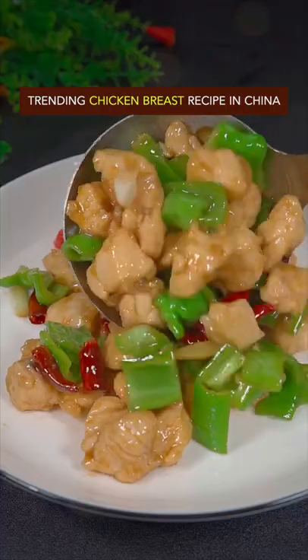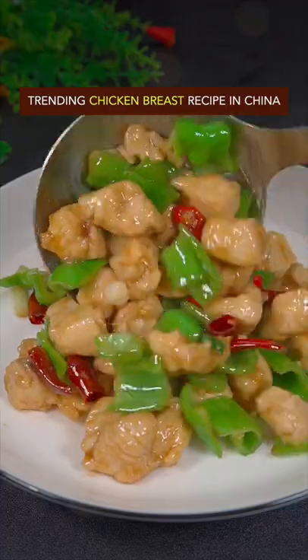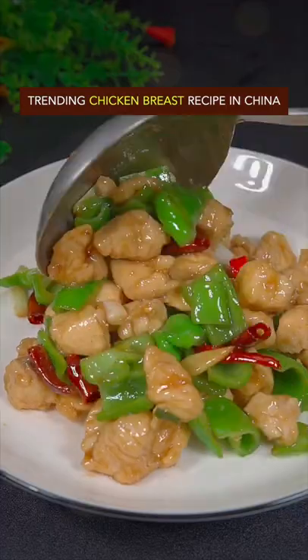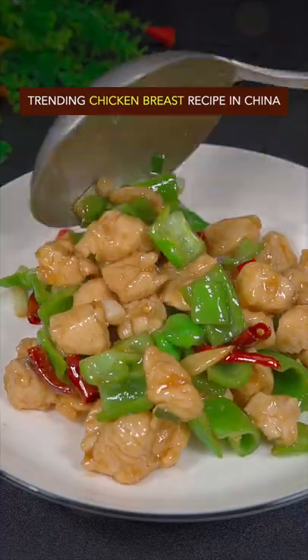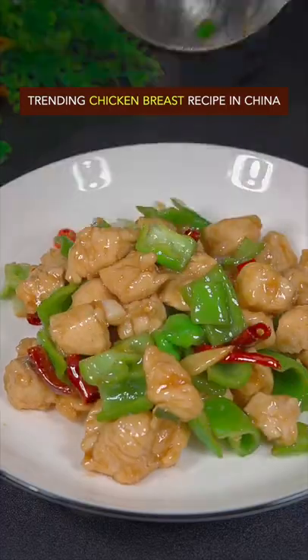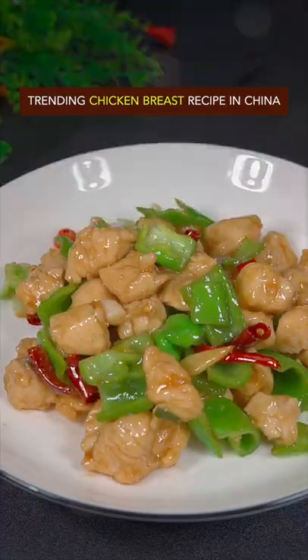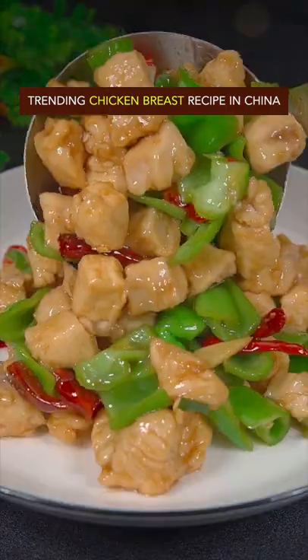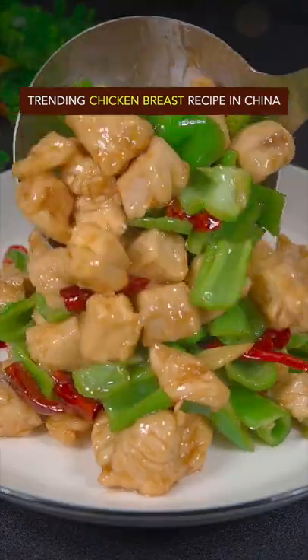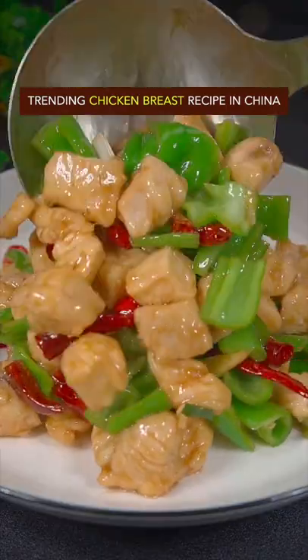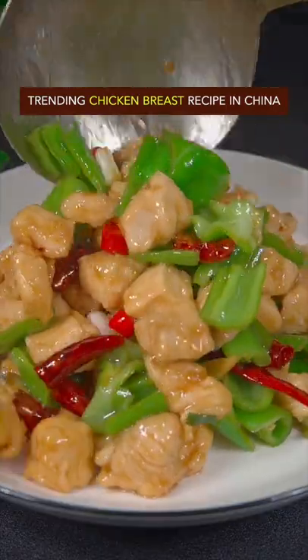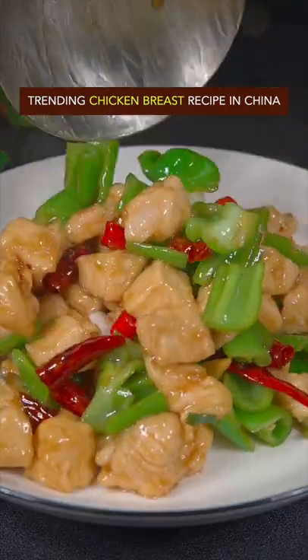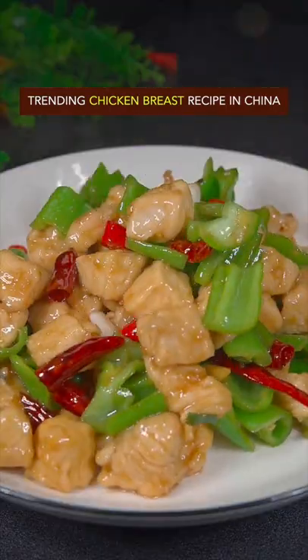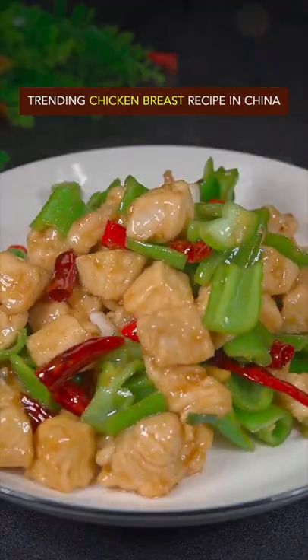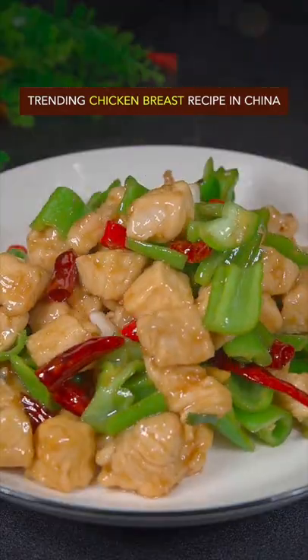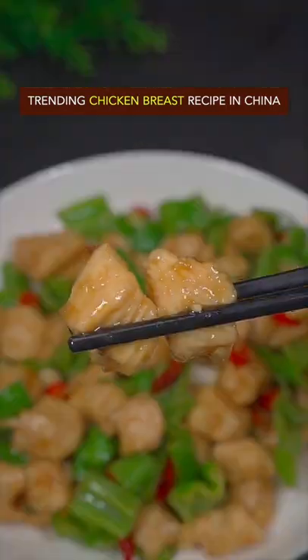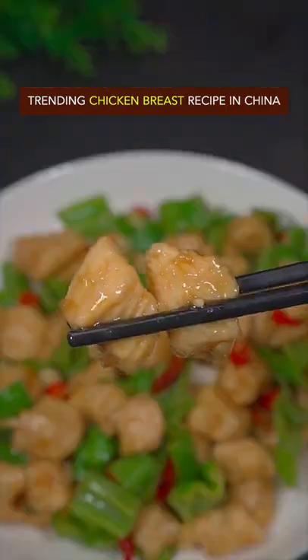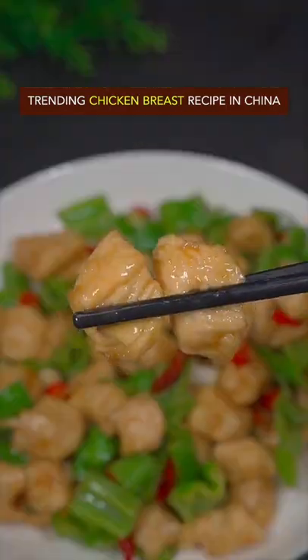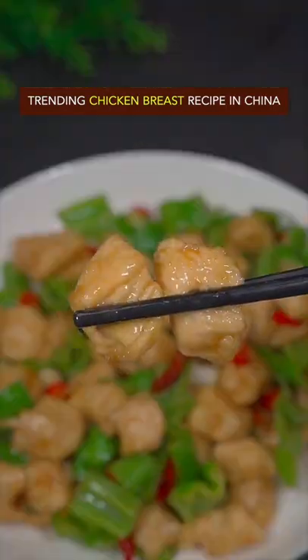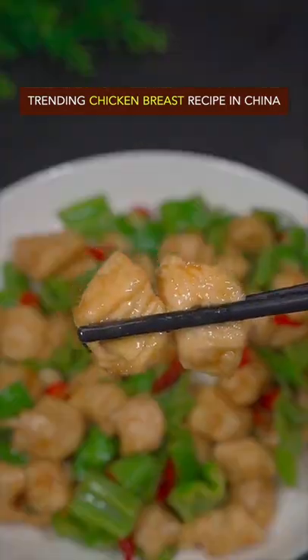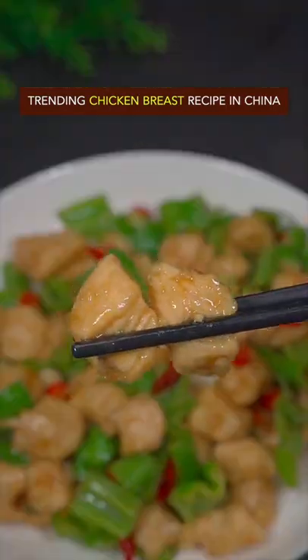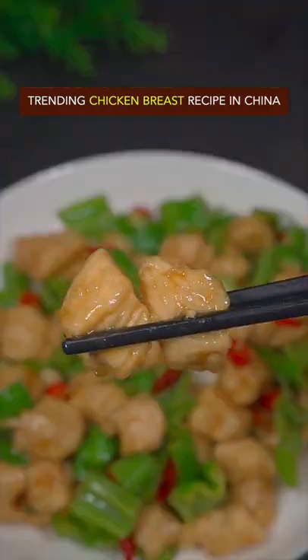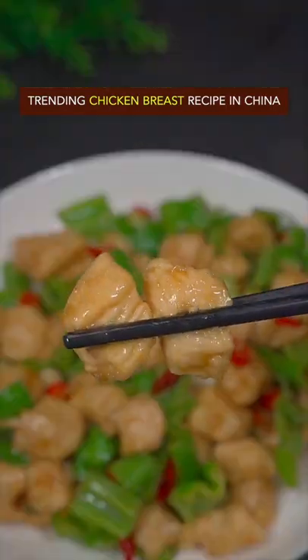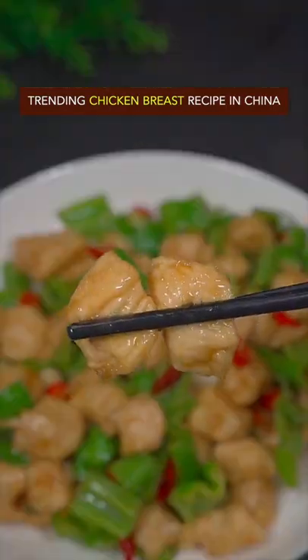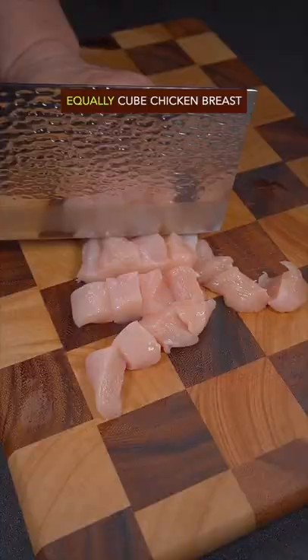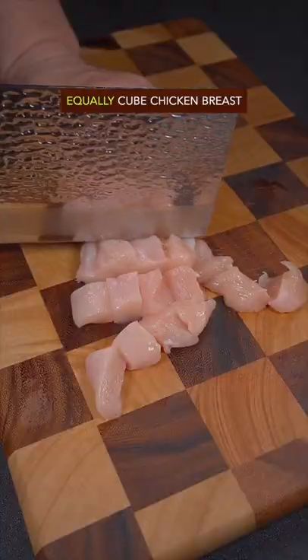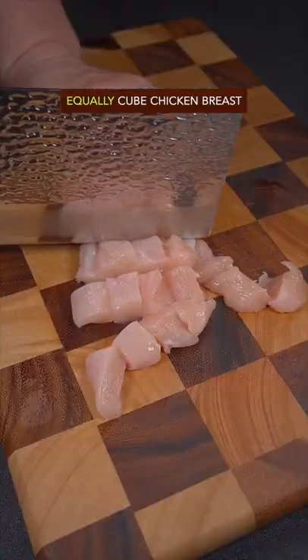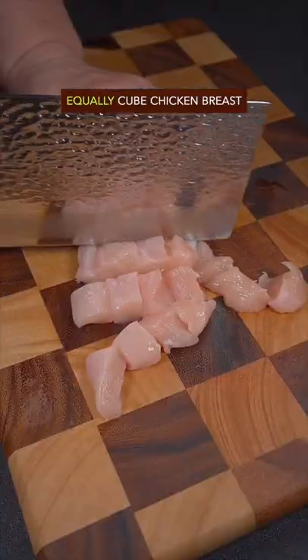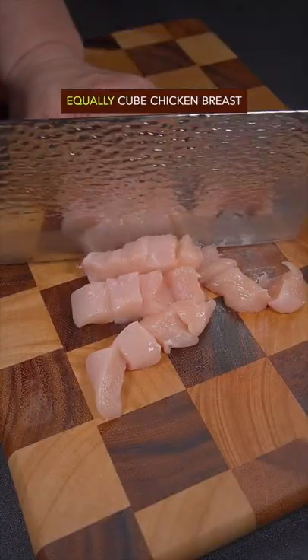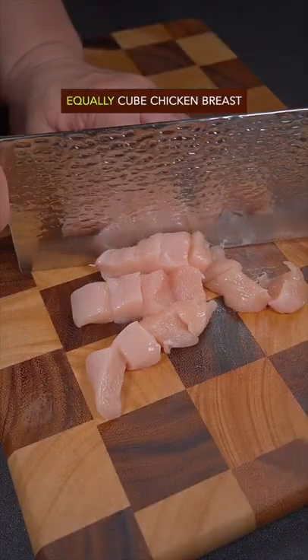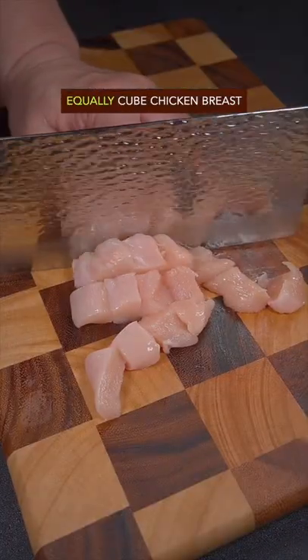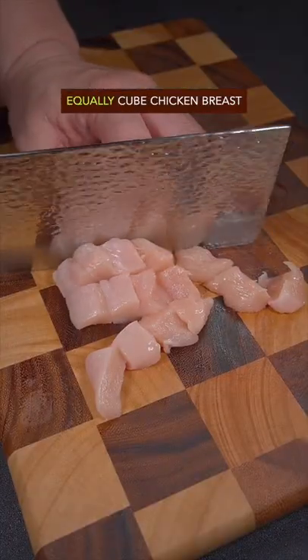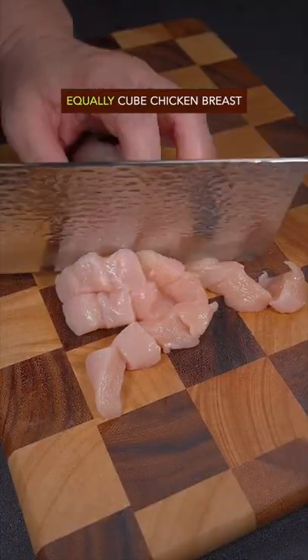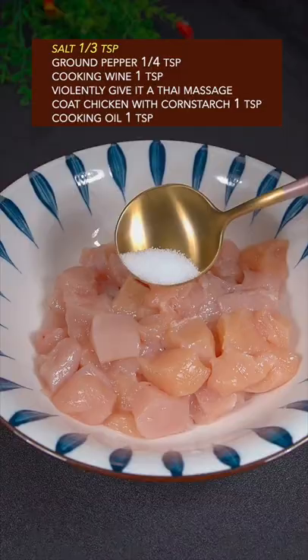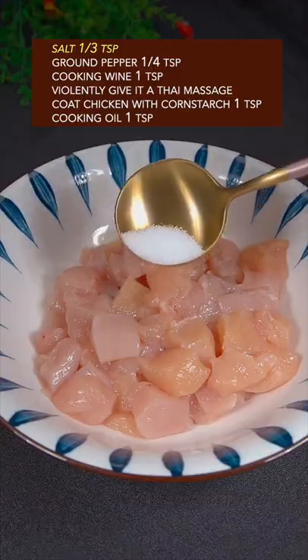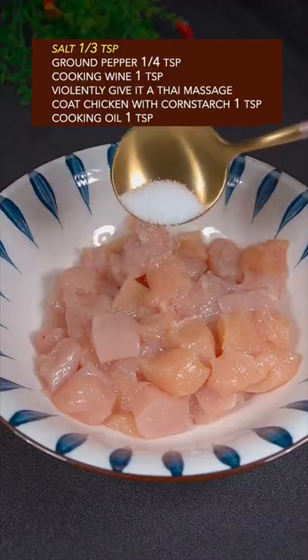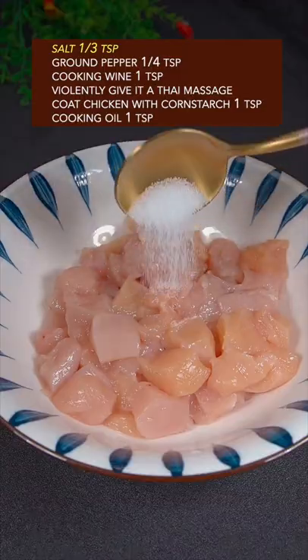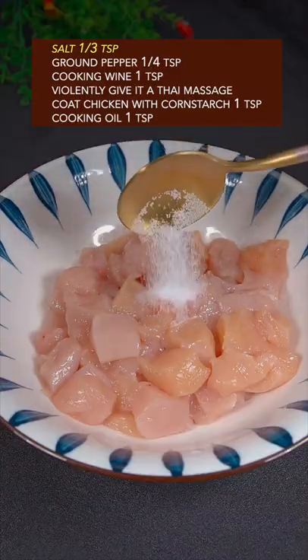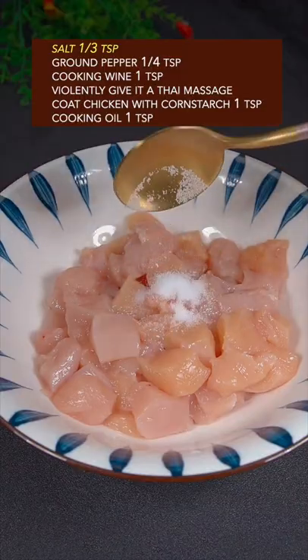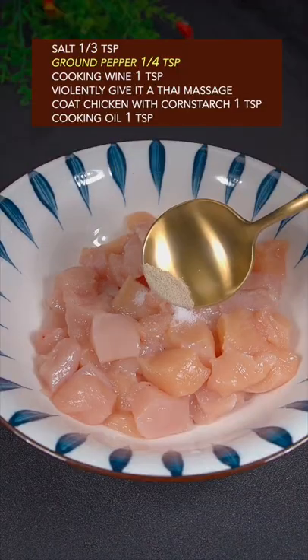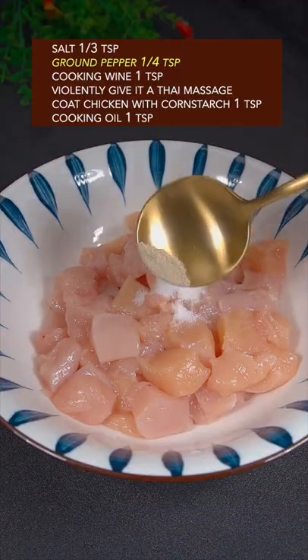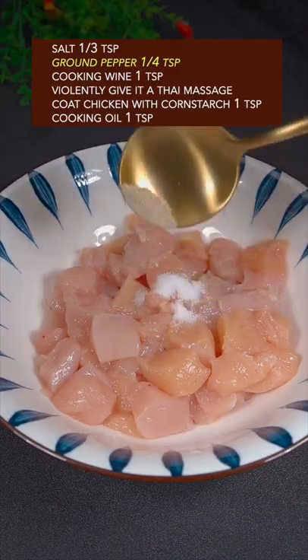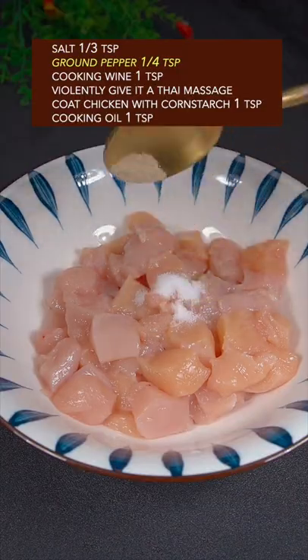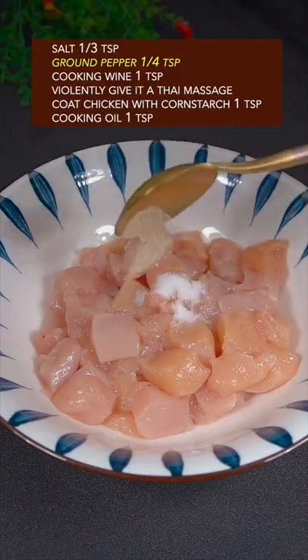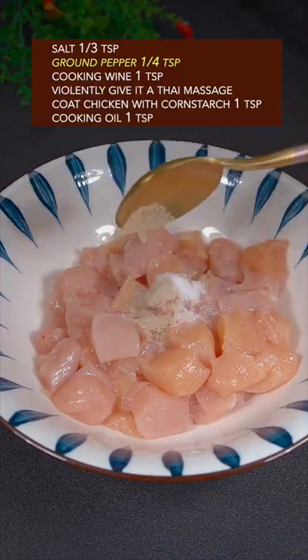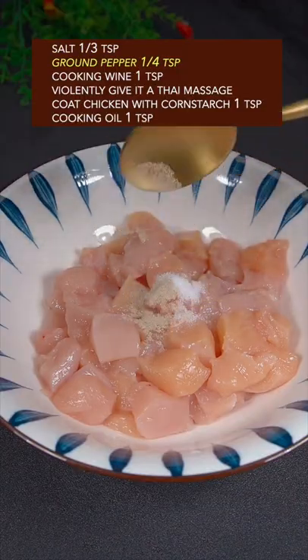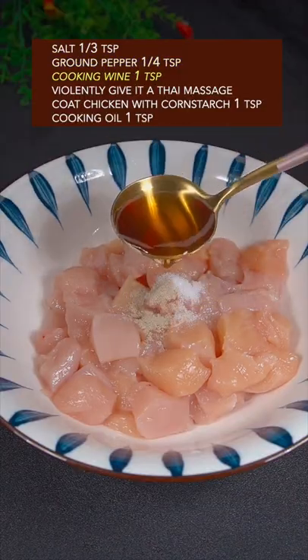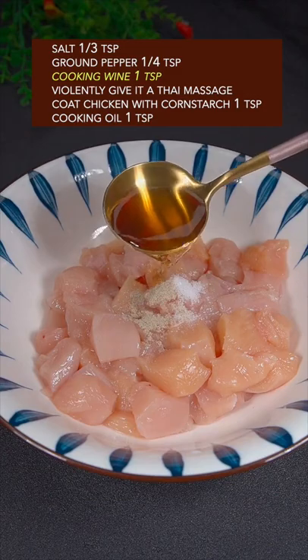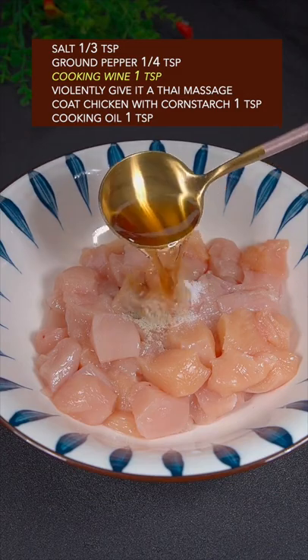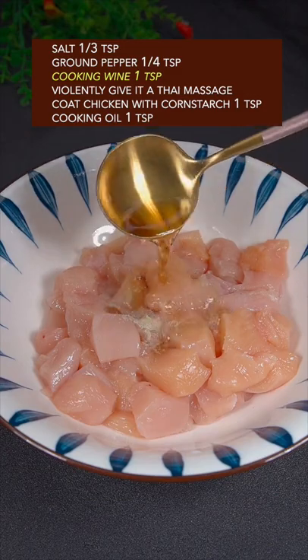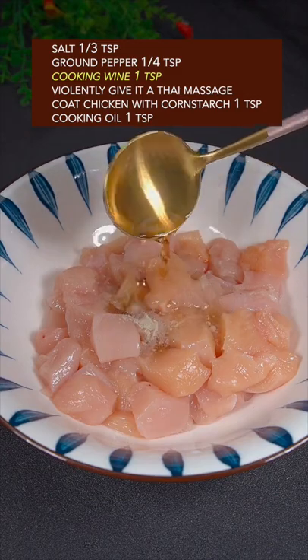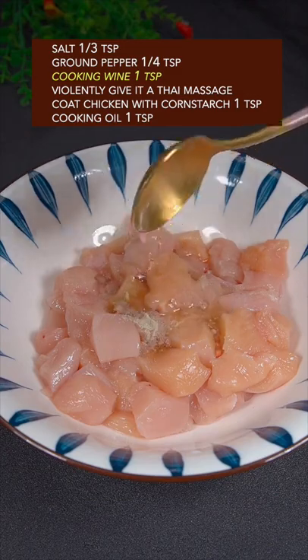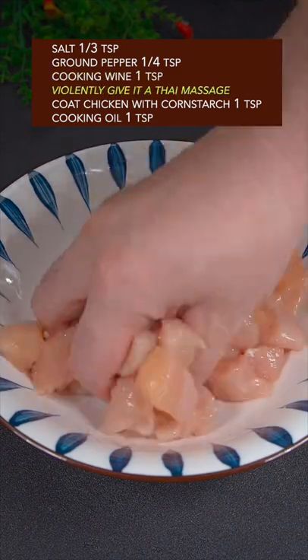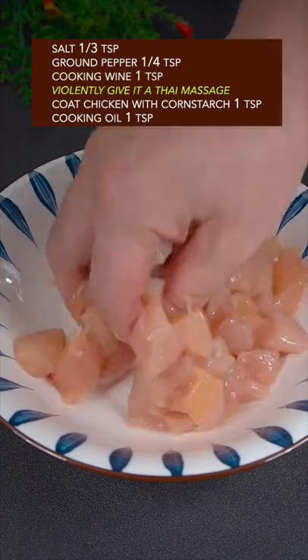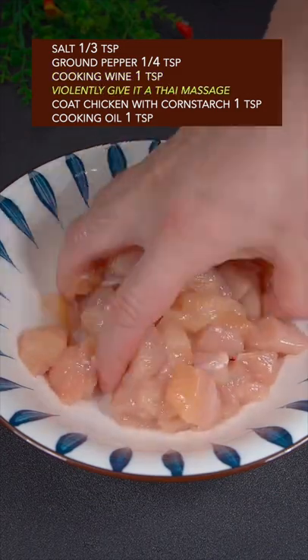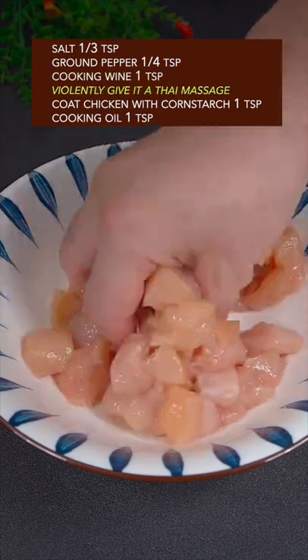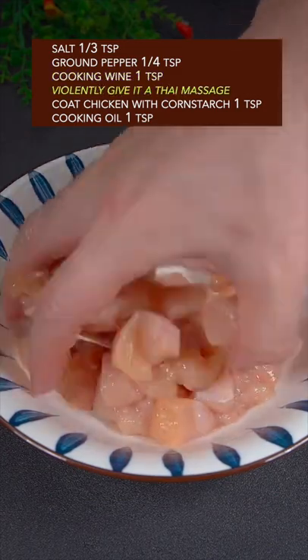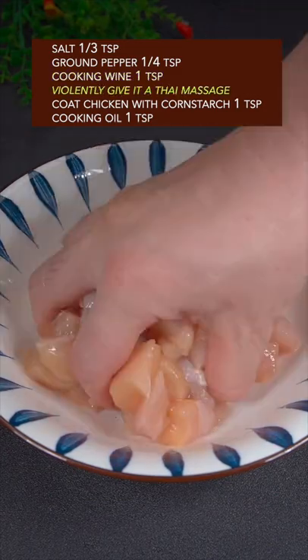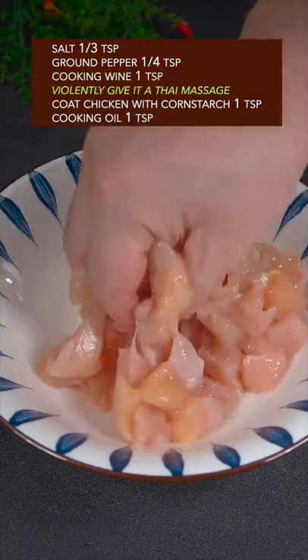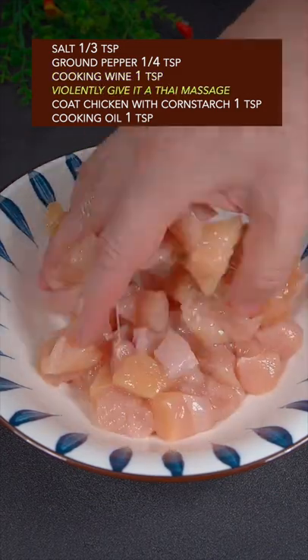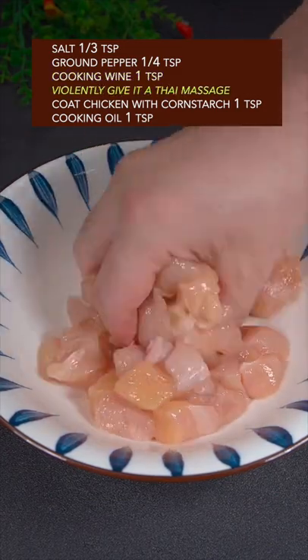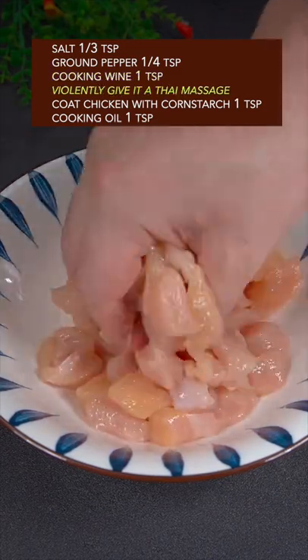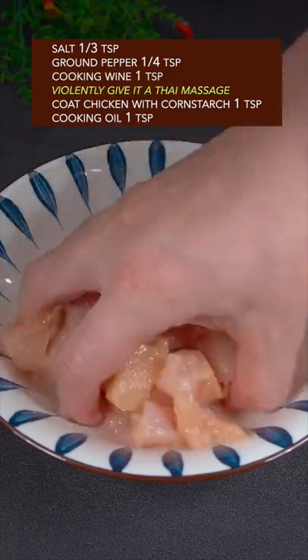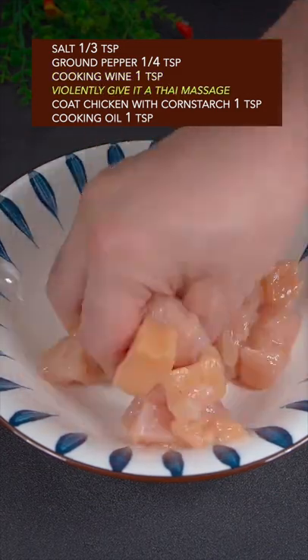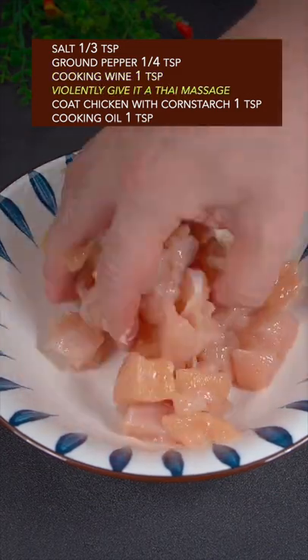Trending chicken breast recipe in China. Equally cube the chicken breast, then season with salt, ground pepper, and cooking wine. Violently give it a Thai massage.